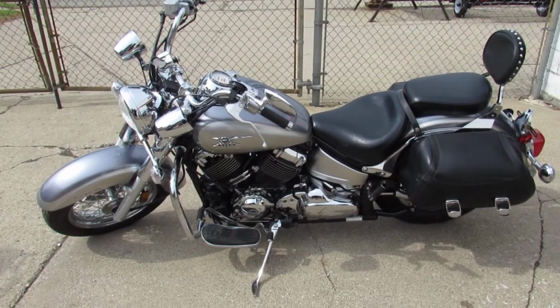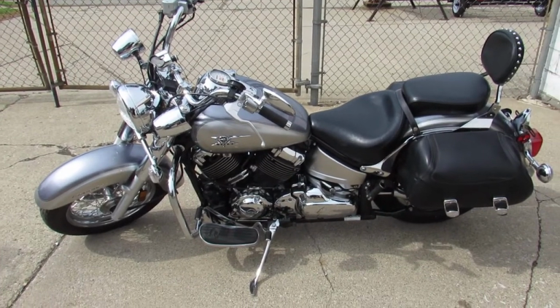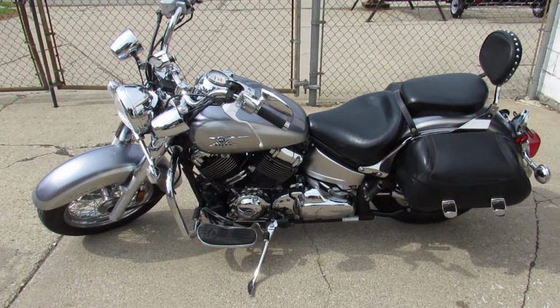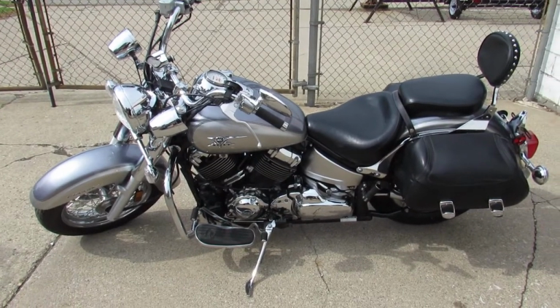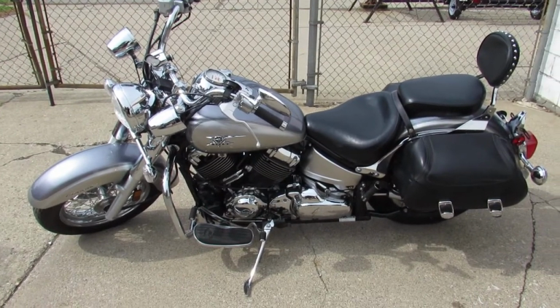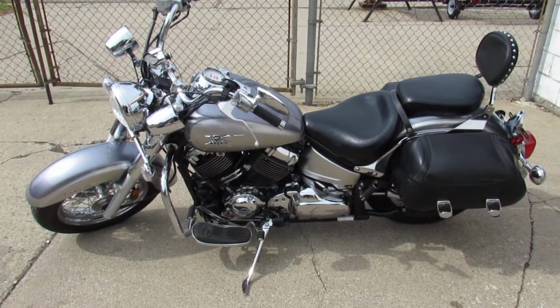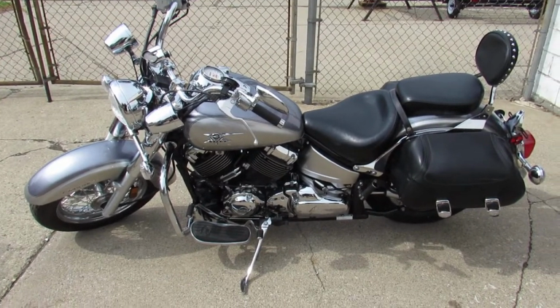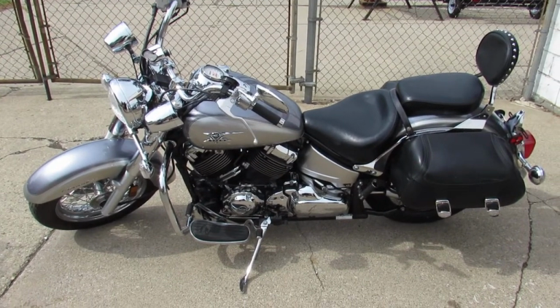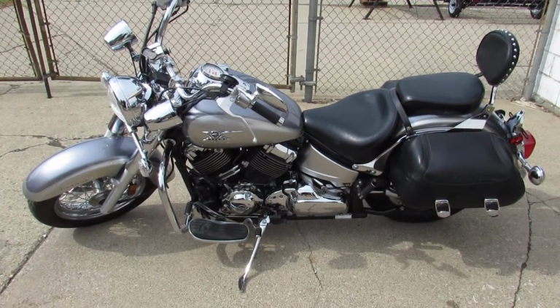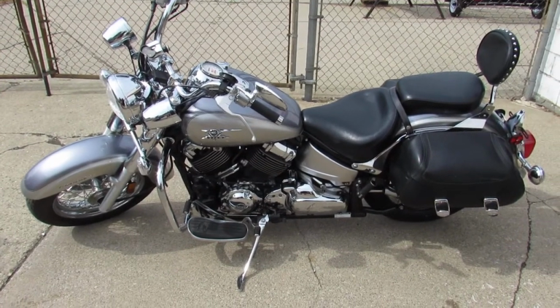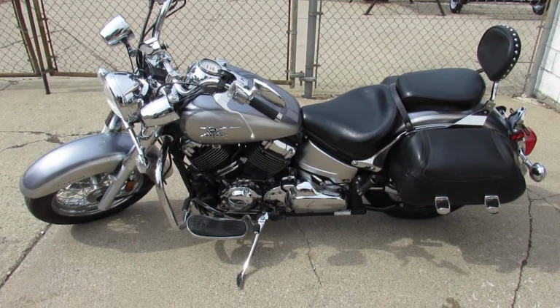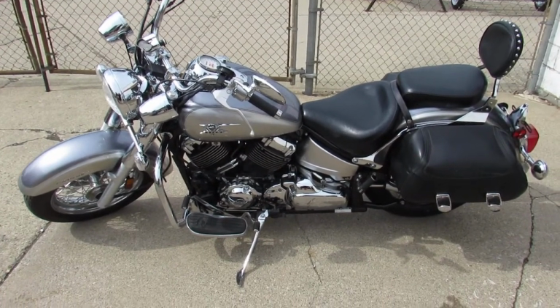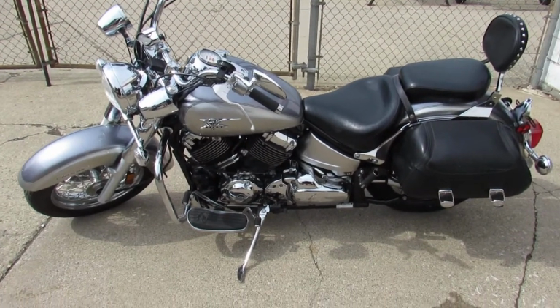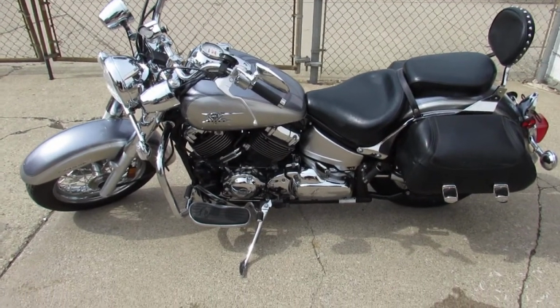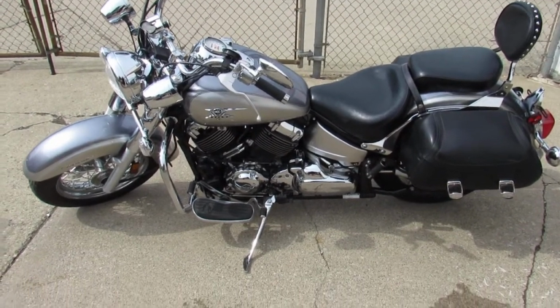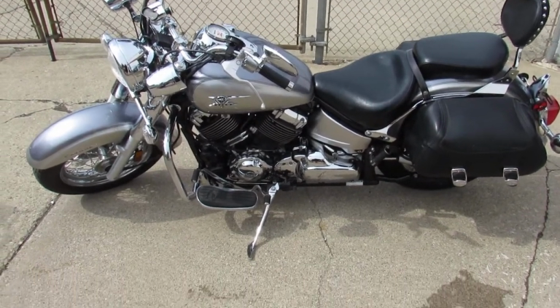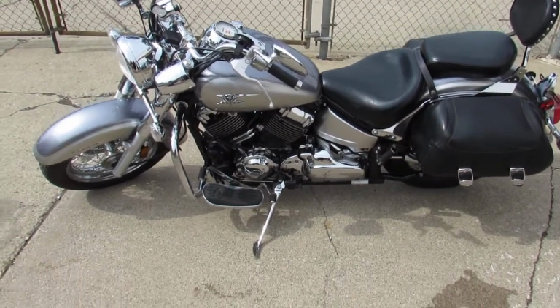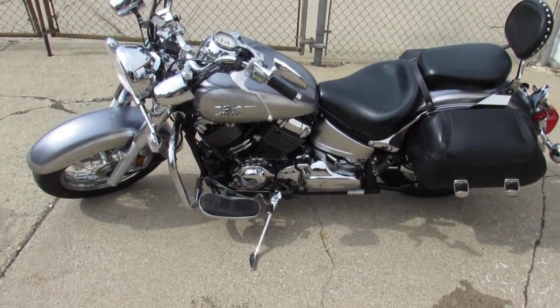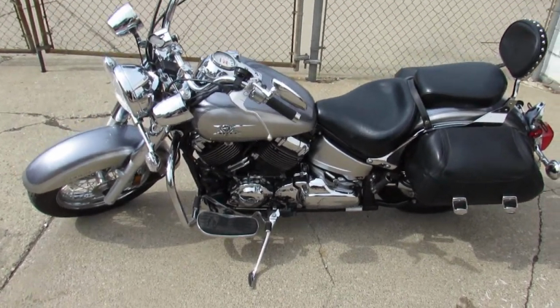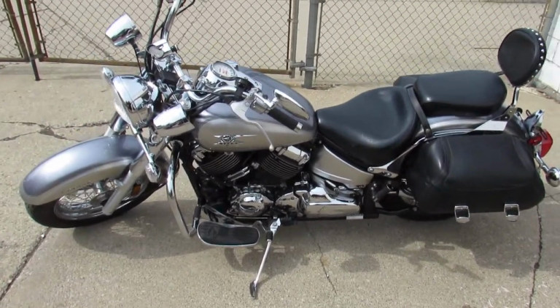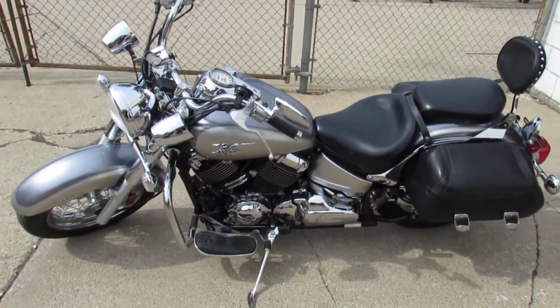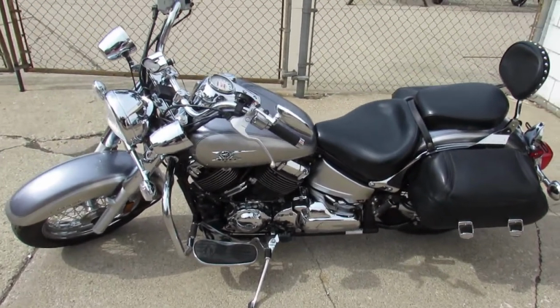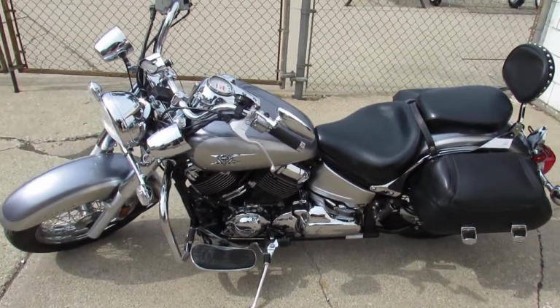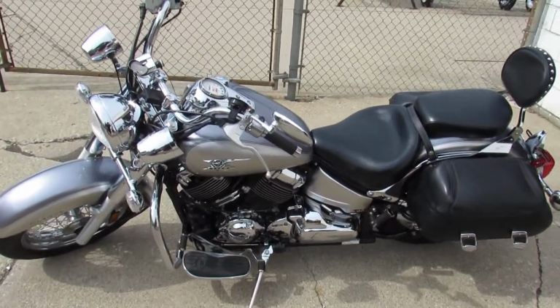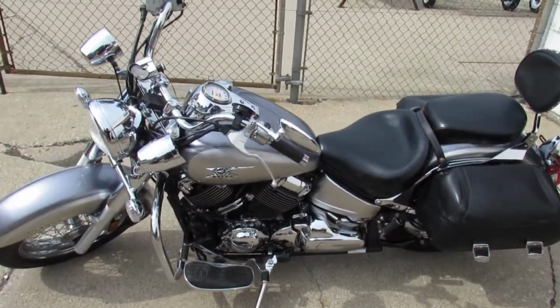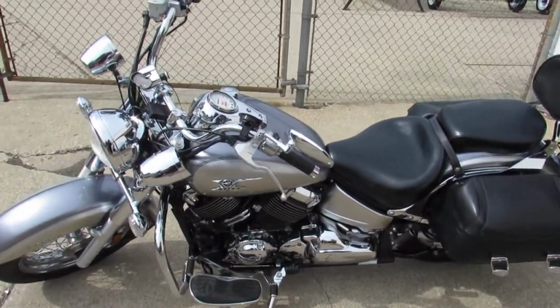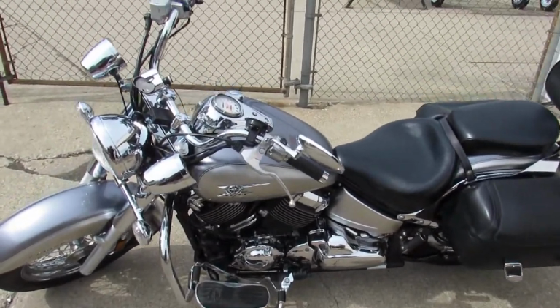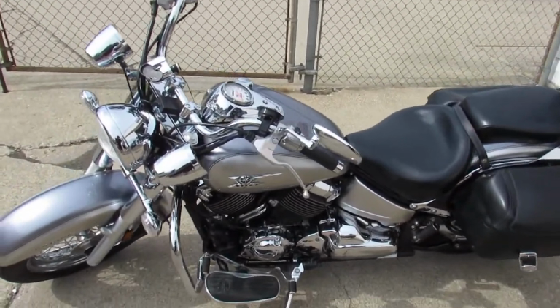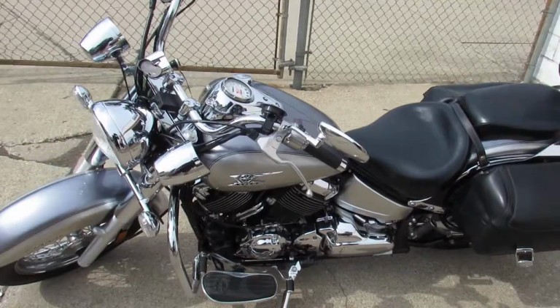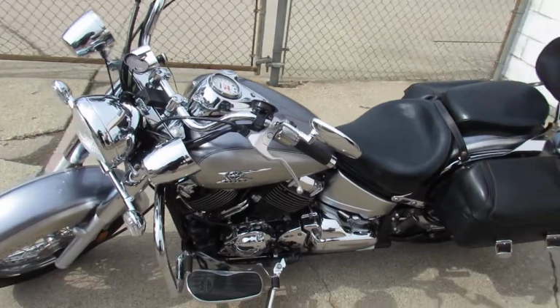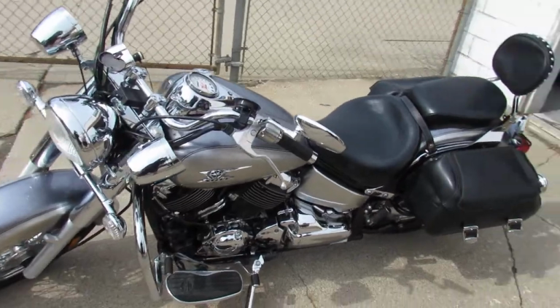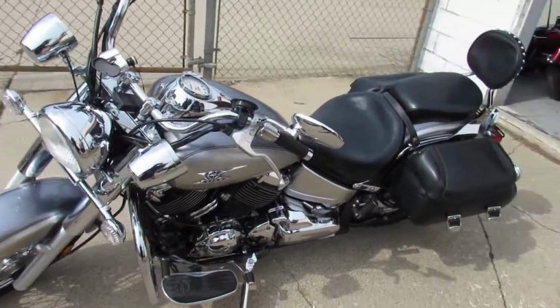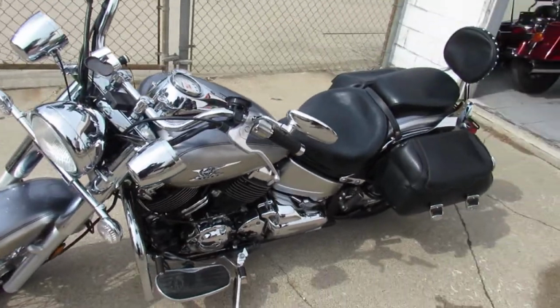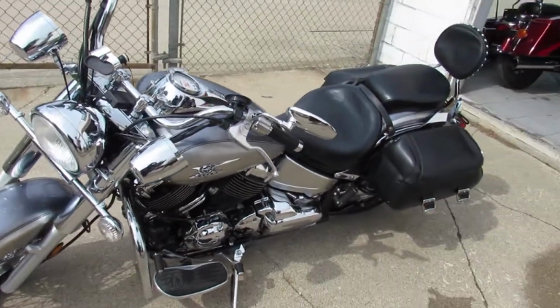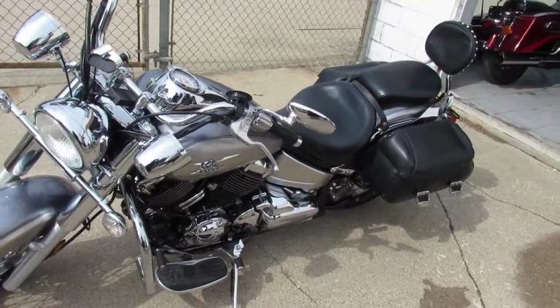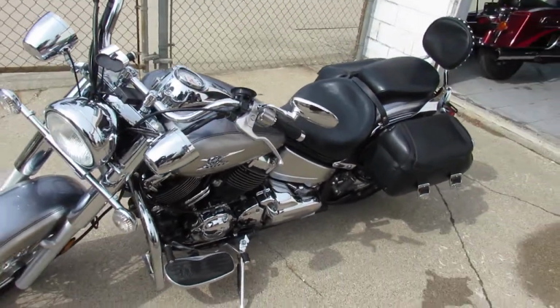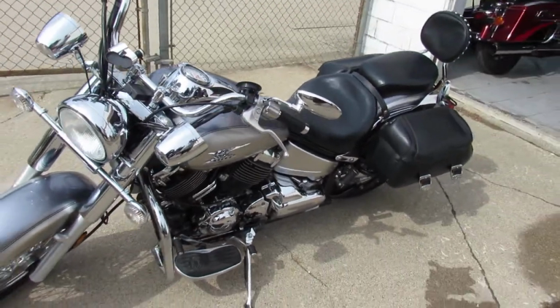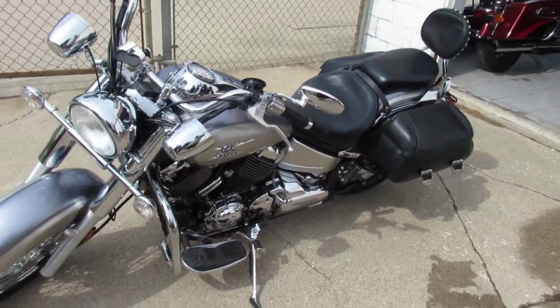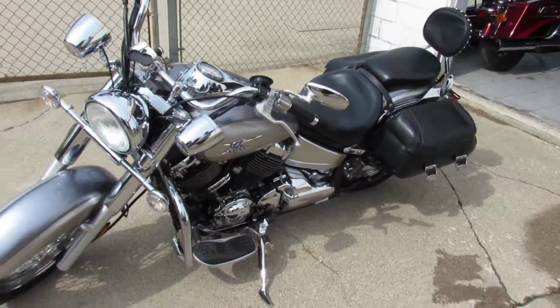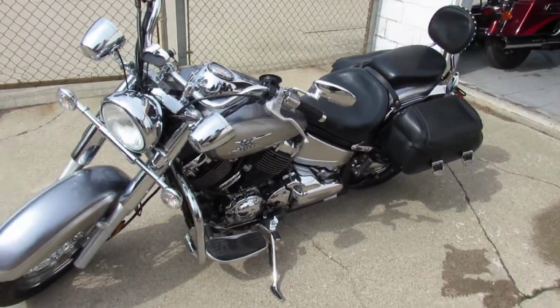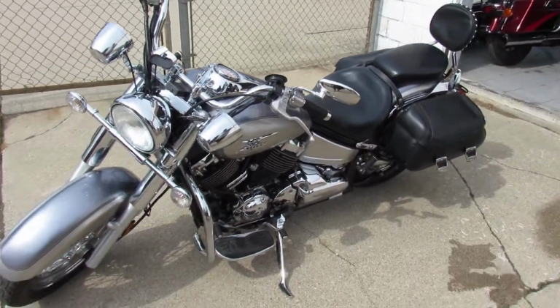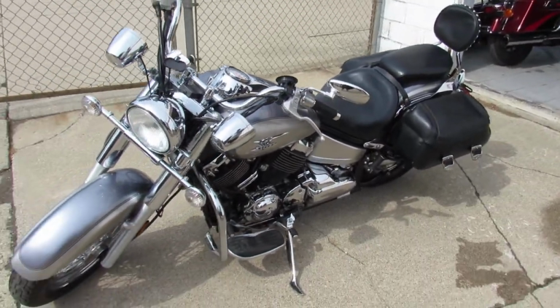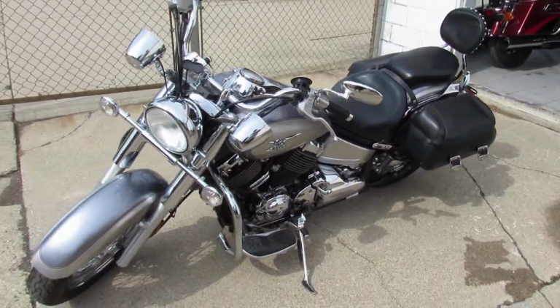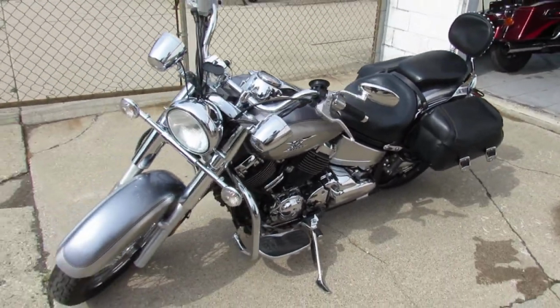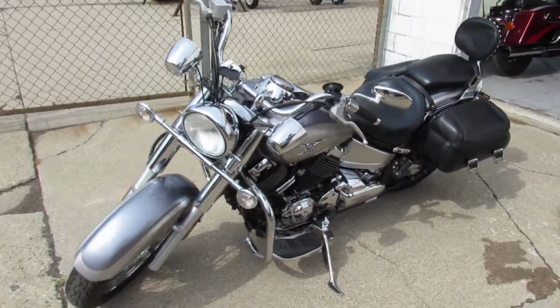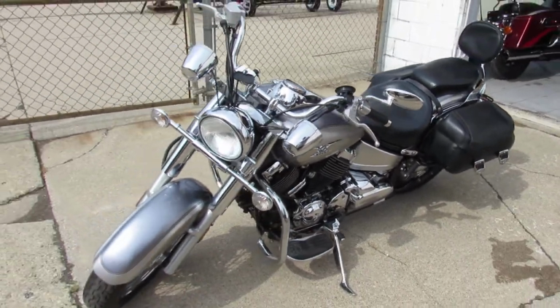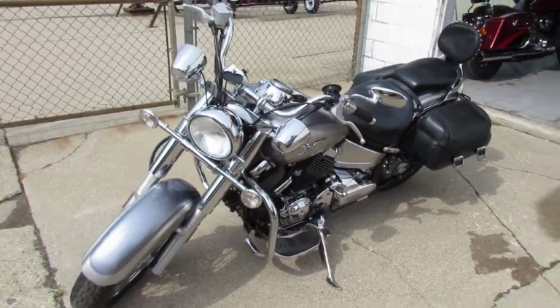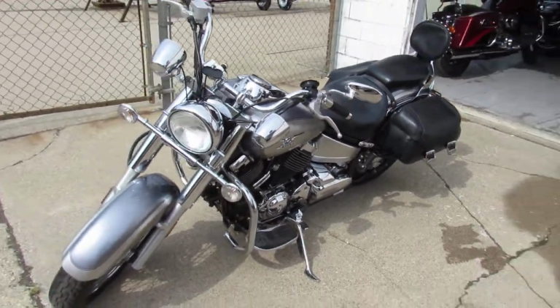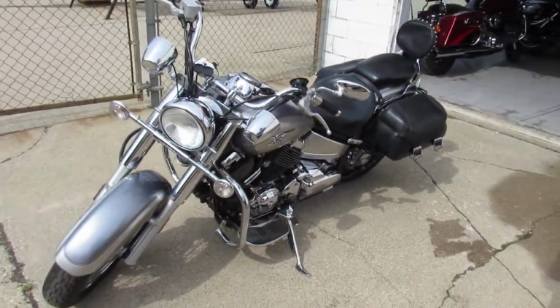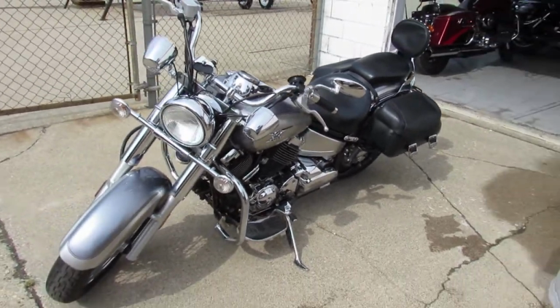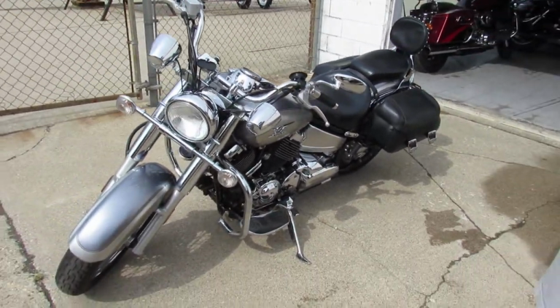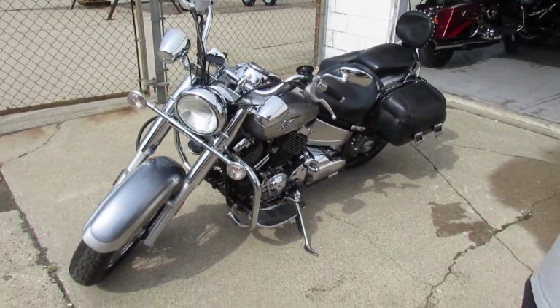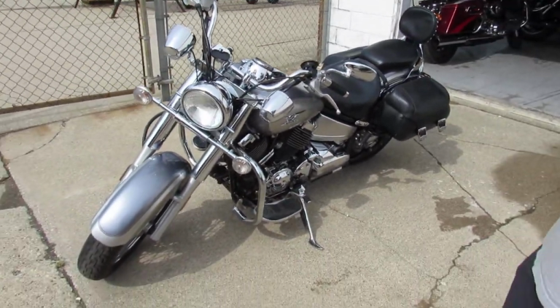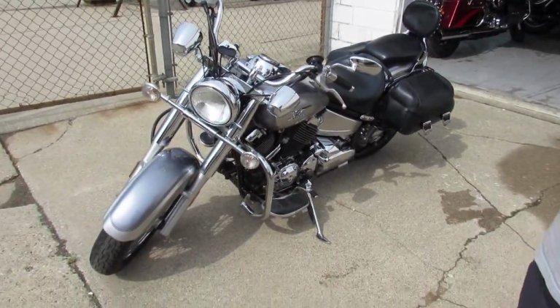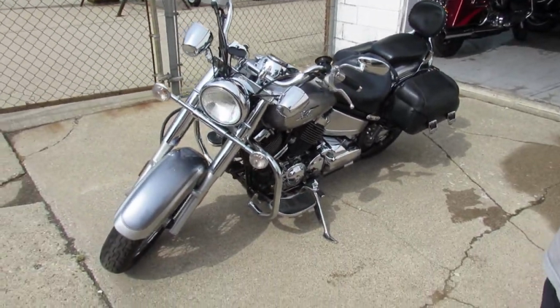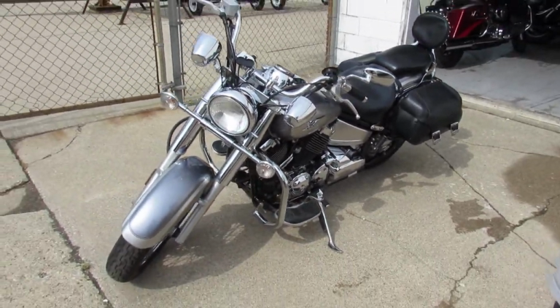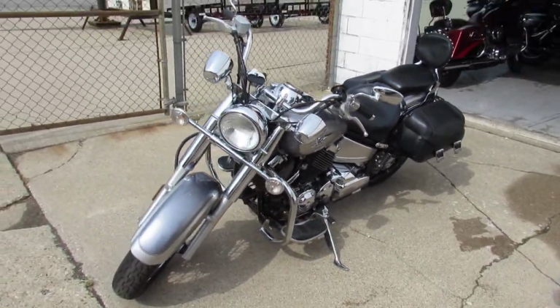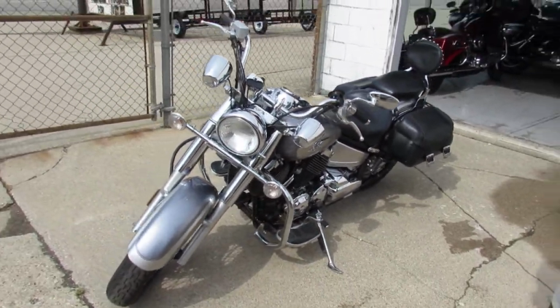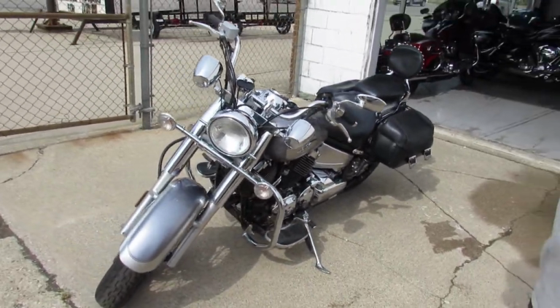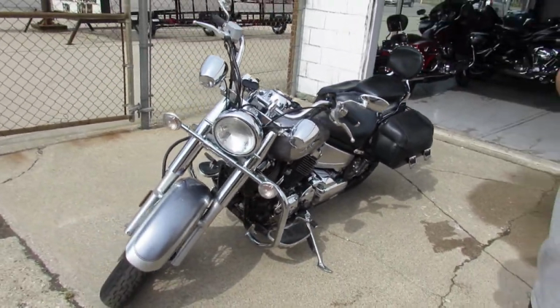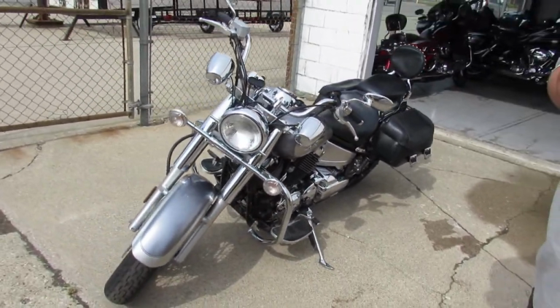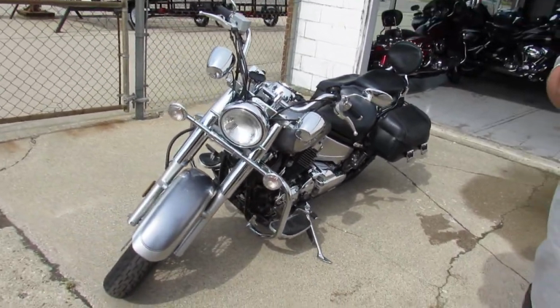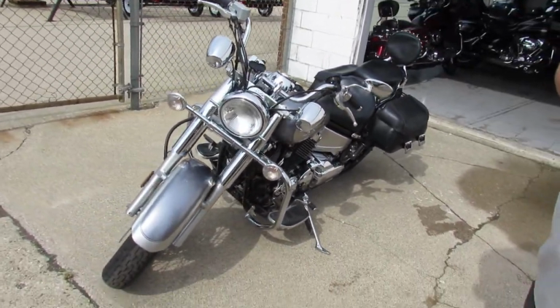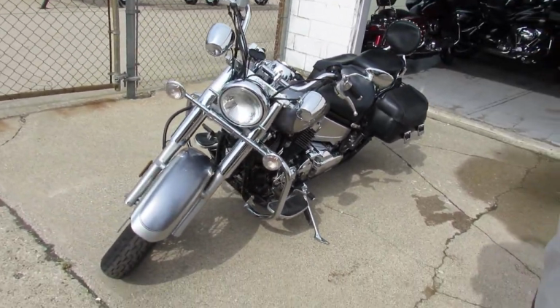Hey guys, ApprovalFlowerSports.com here doing some videos on some bikes we just got in. Check this one out — 2009 V-Star 650 Classic for sale.